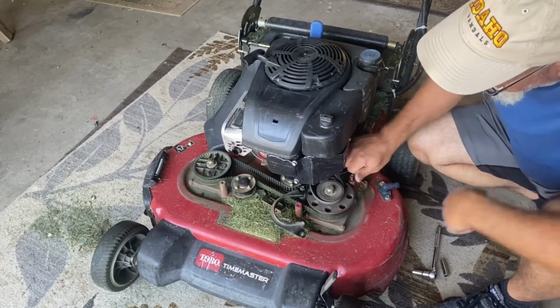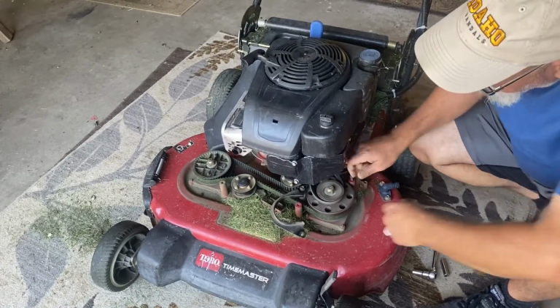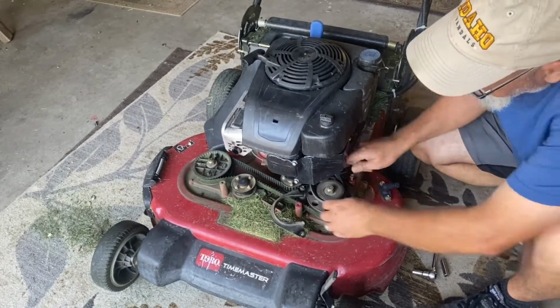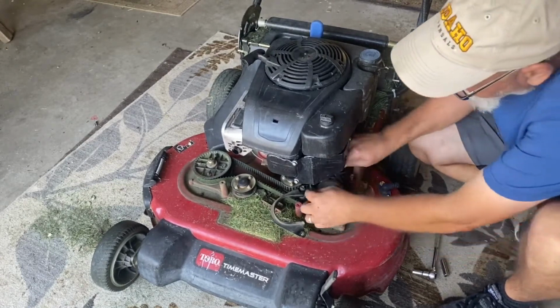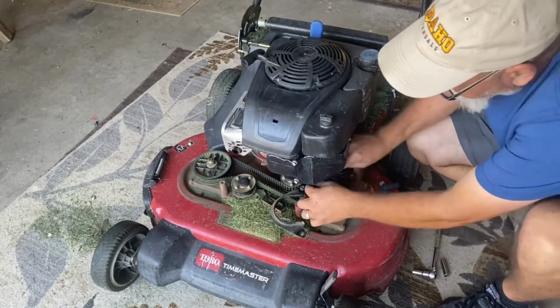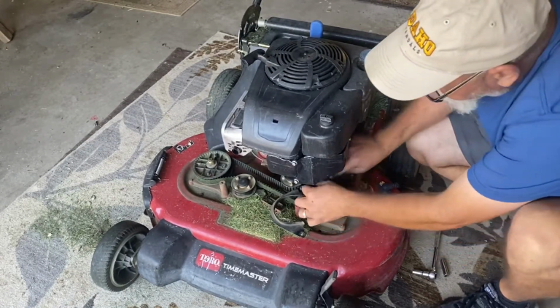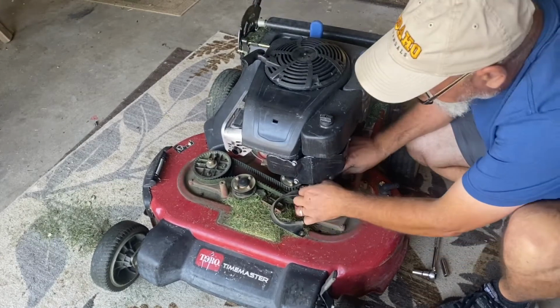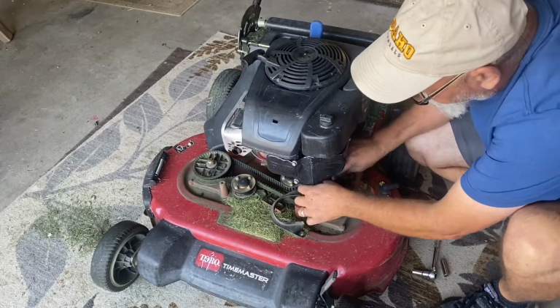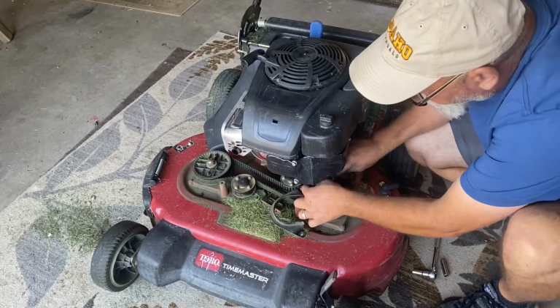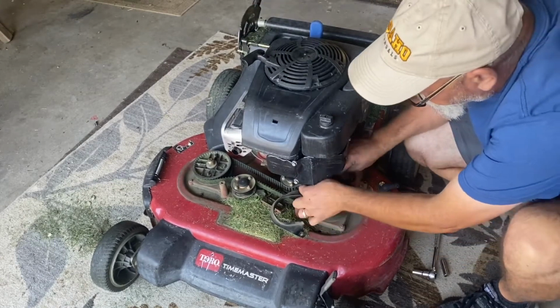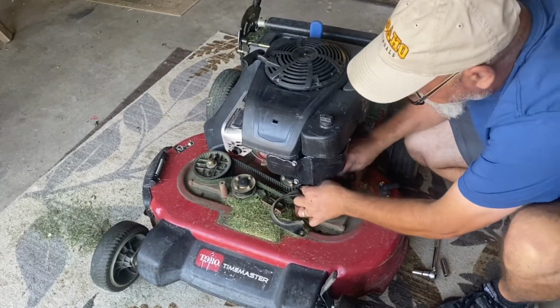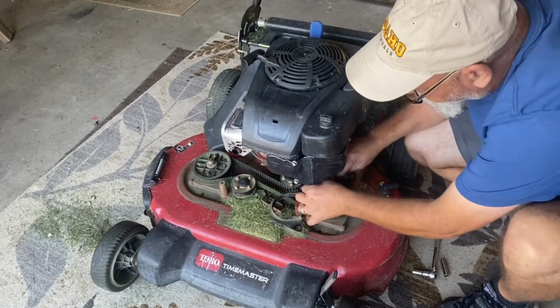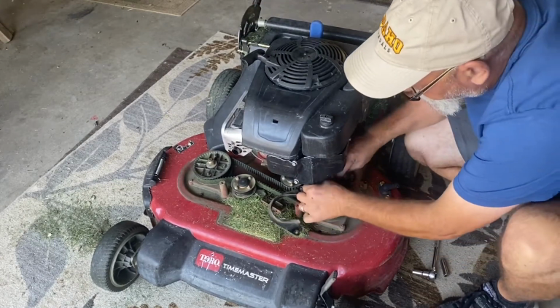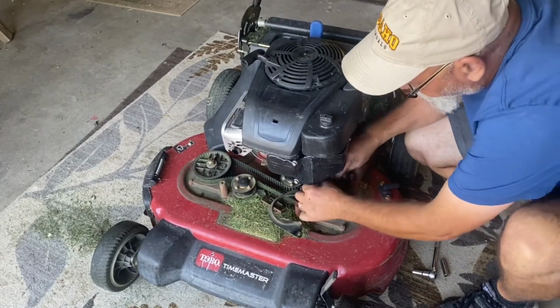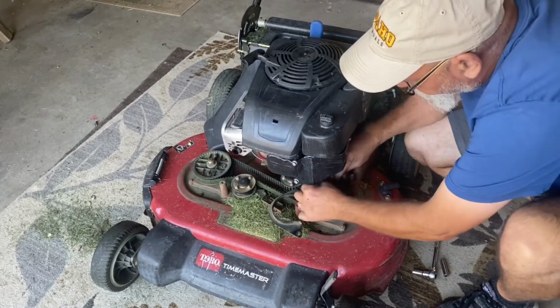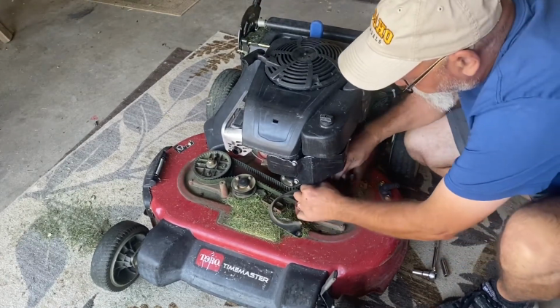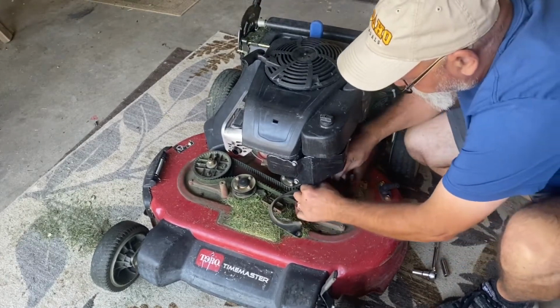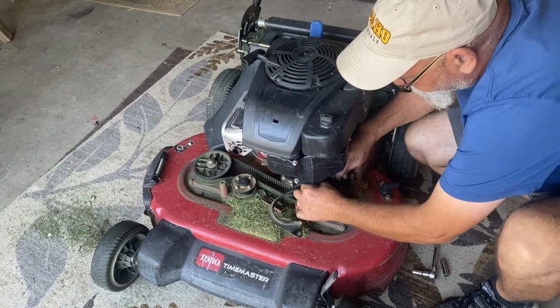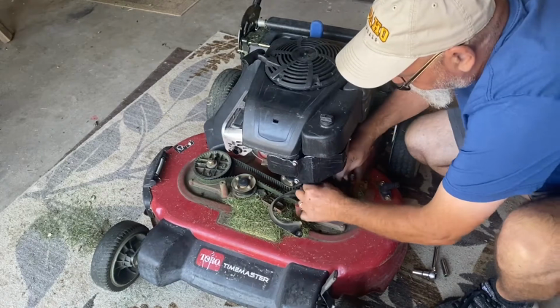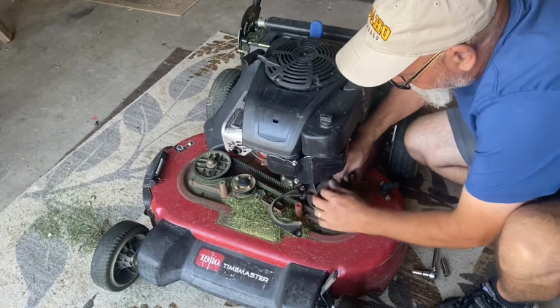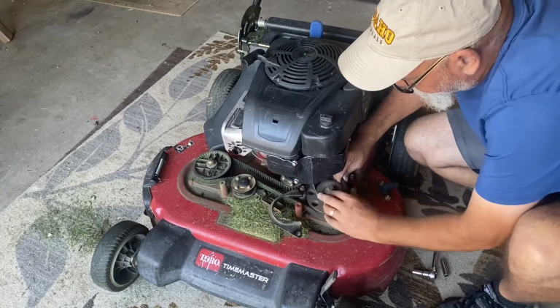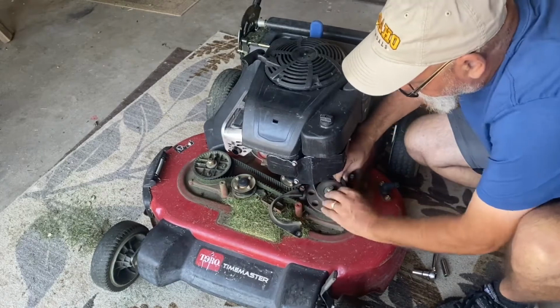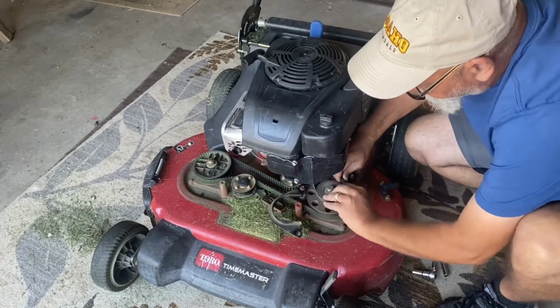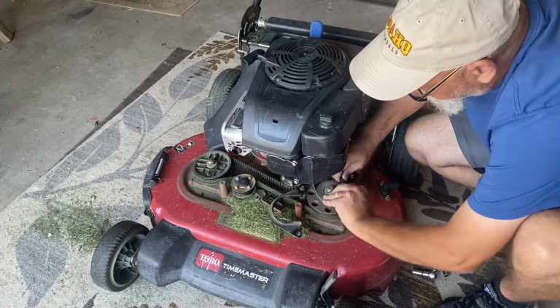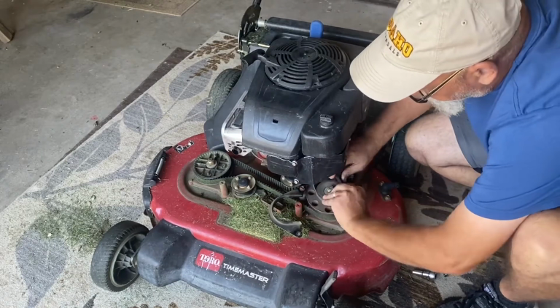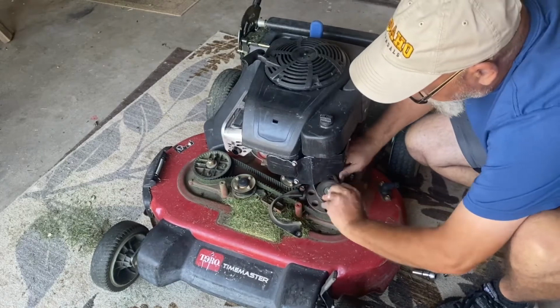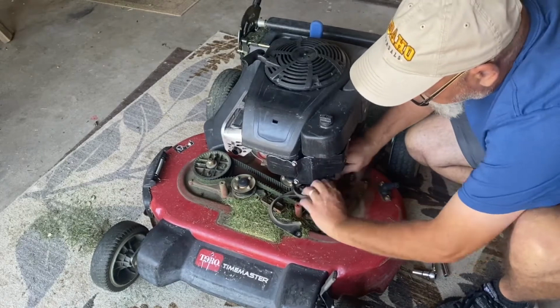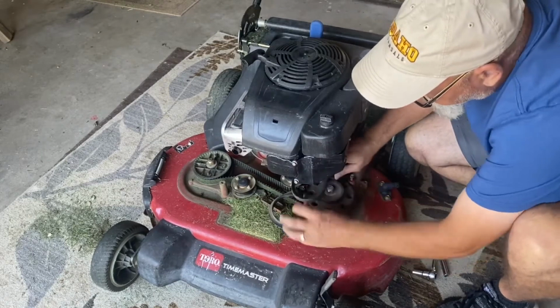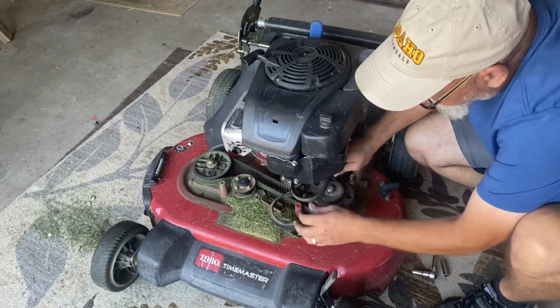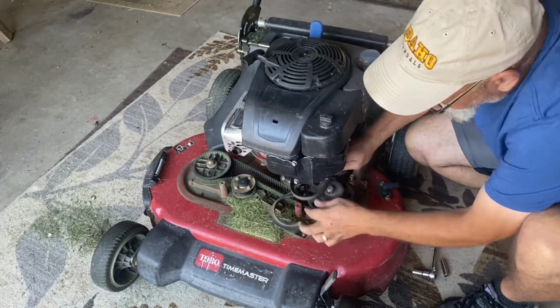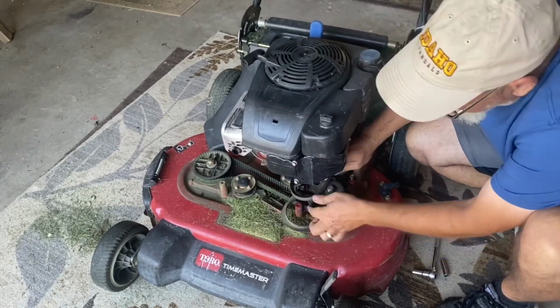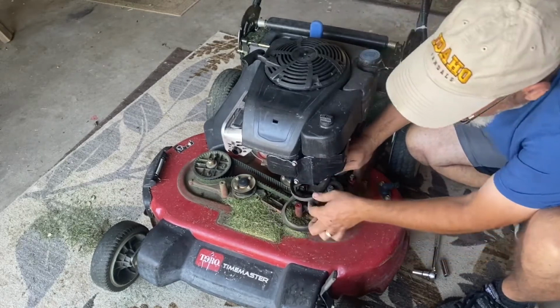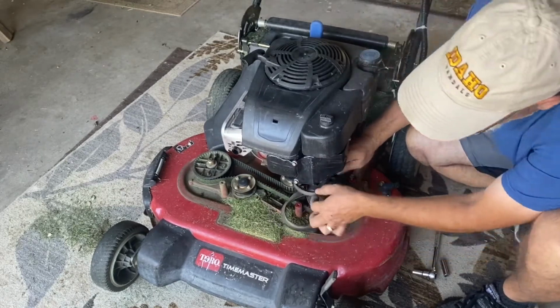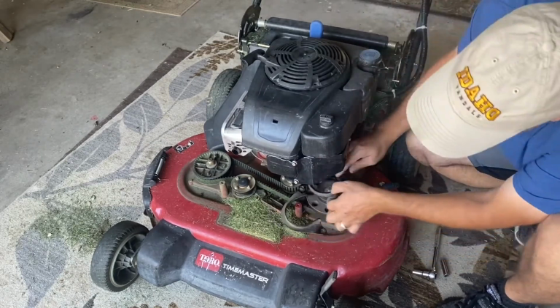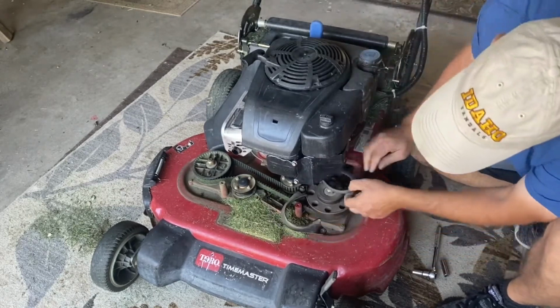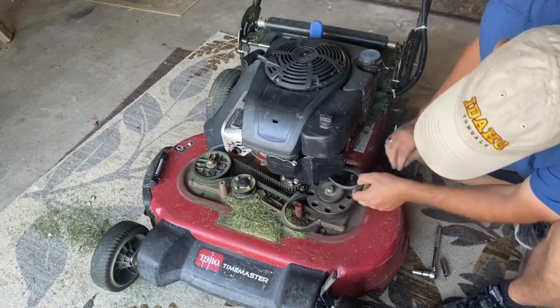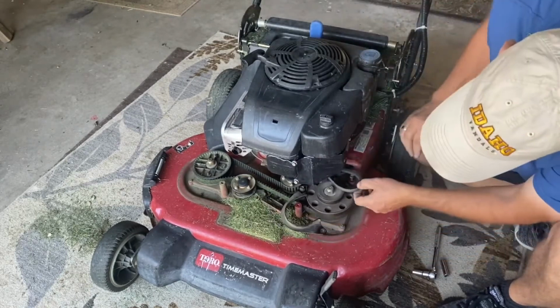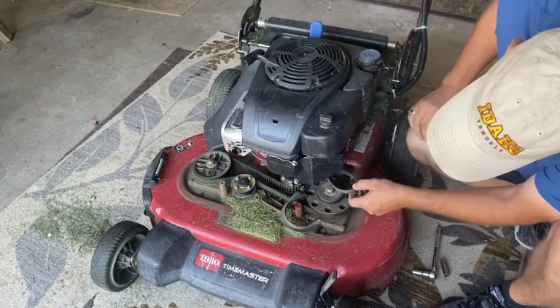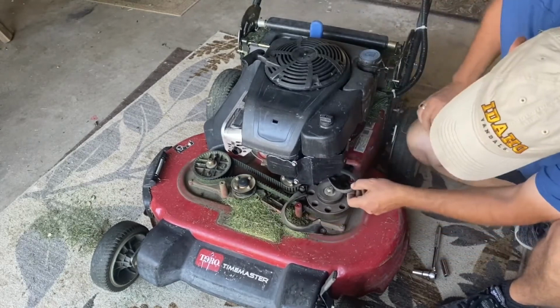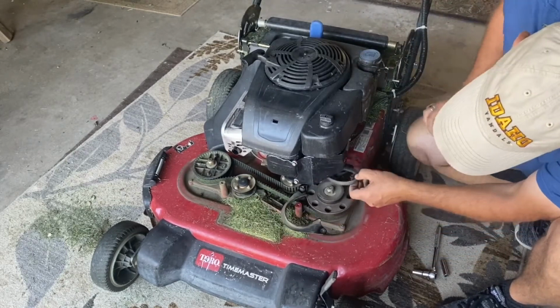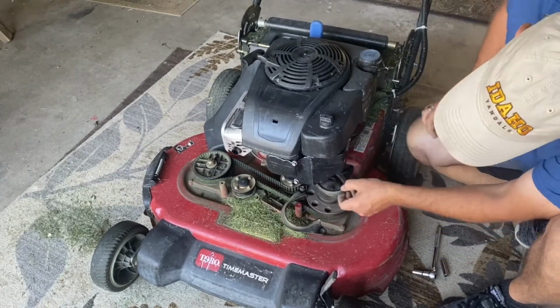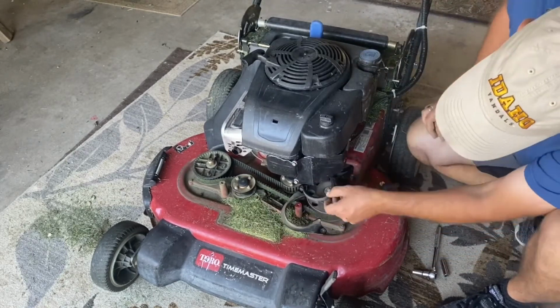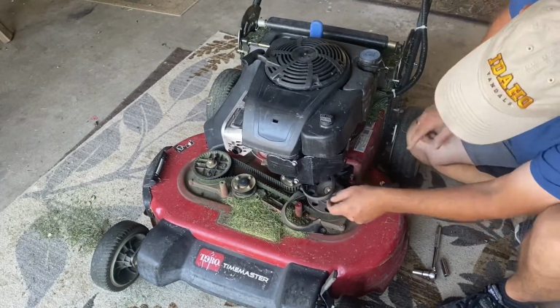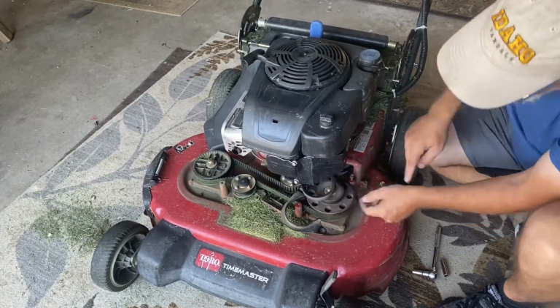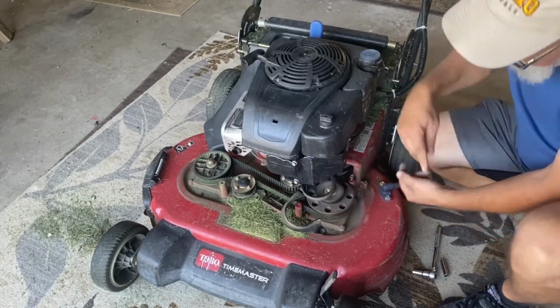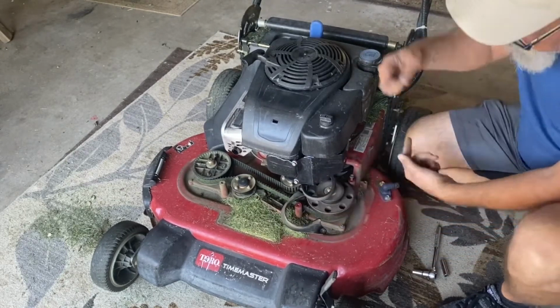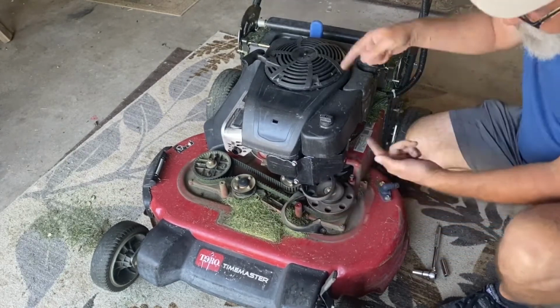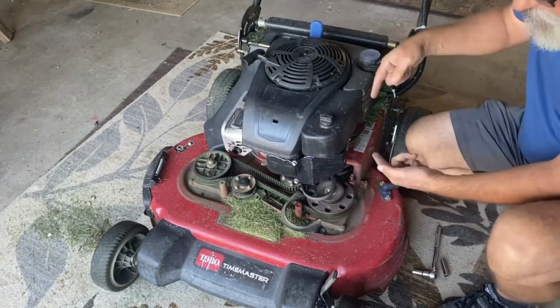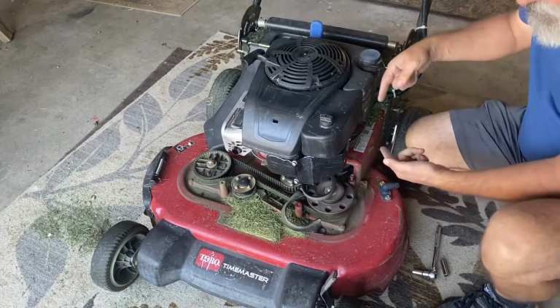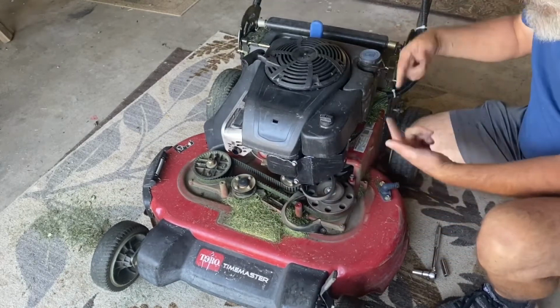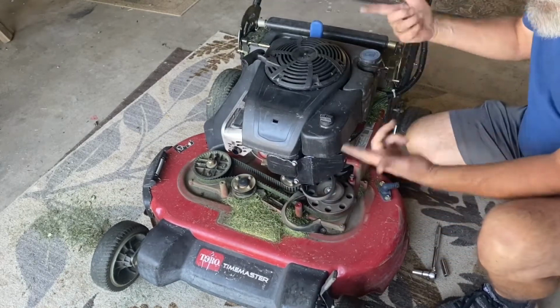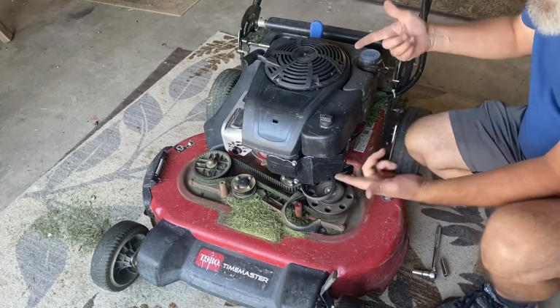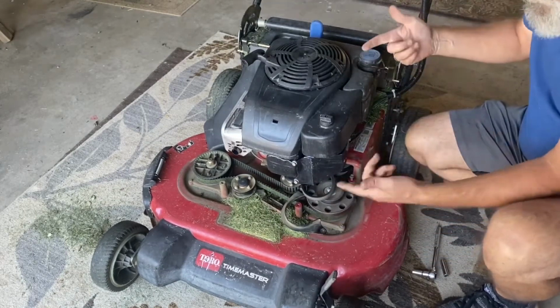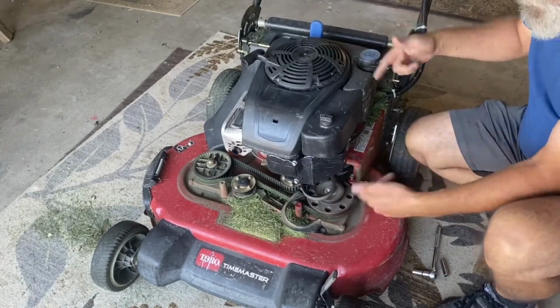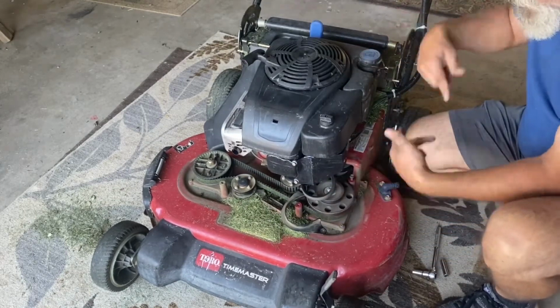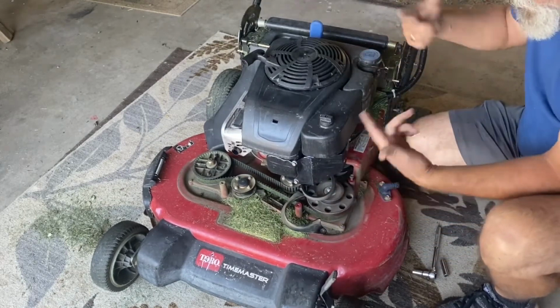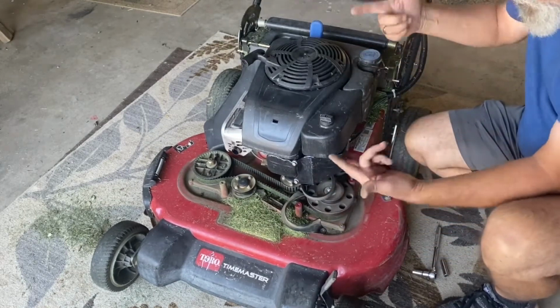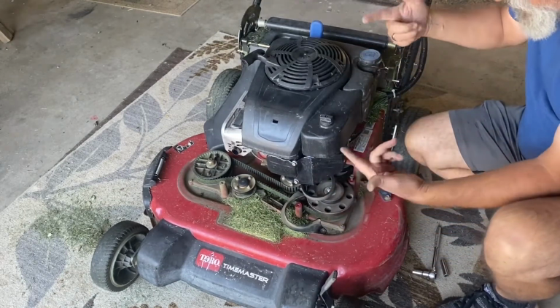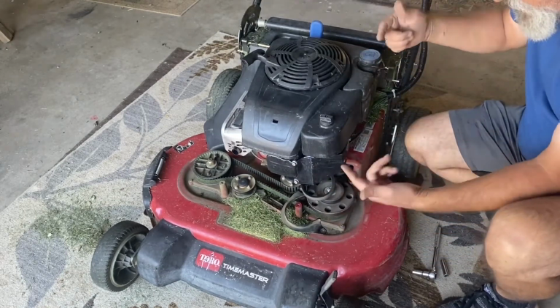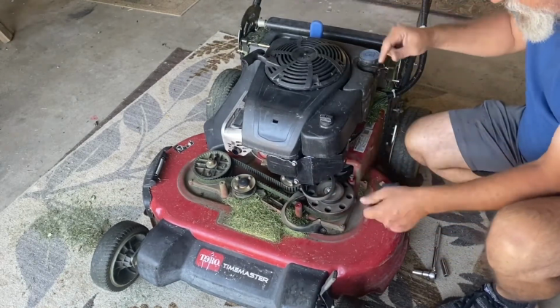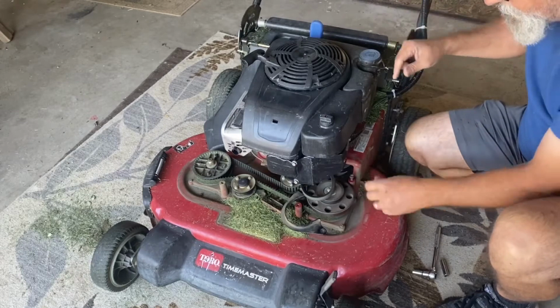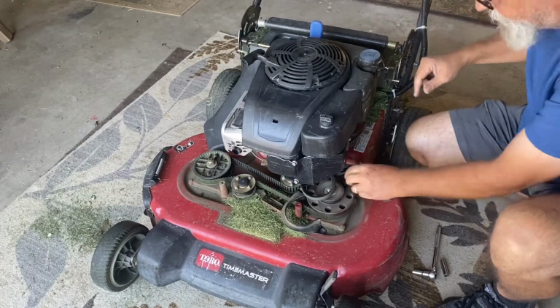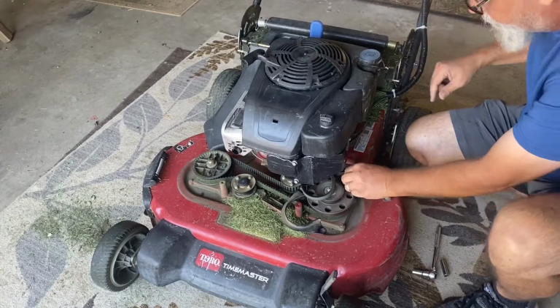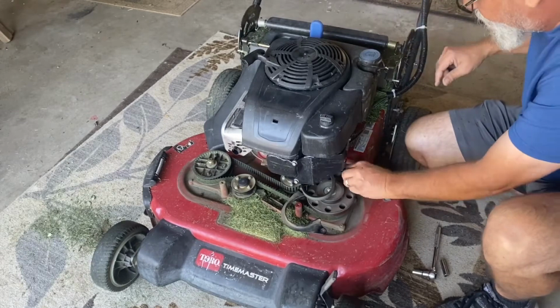It is toast — it is in really bad shape. So now we need to do everything else from underneath, so we've got to flip the mower over.